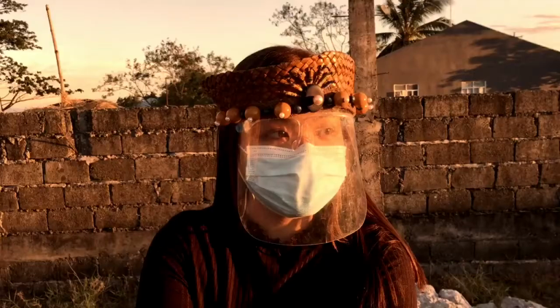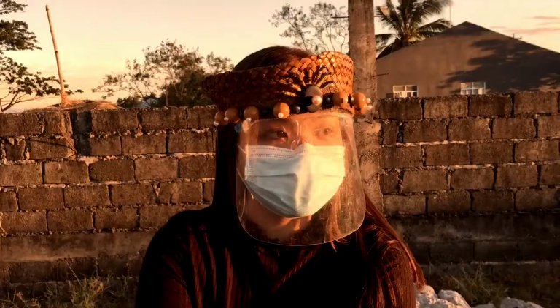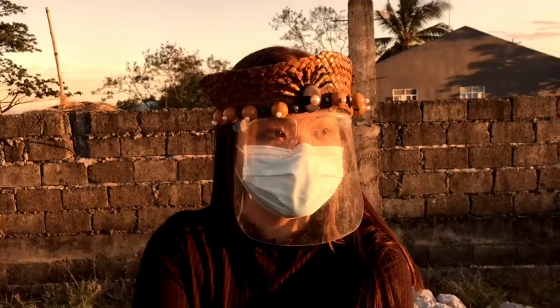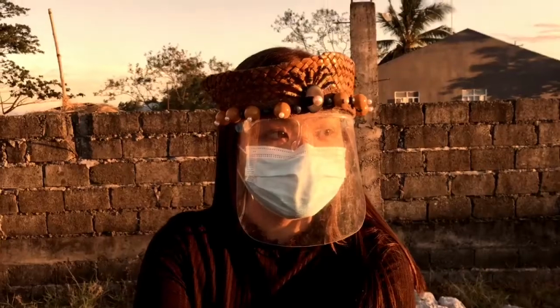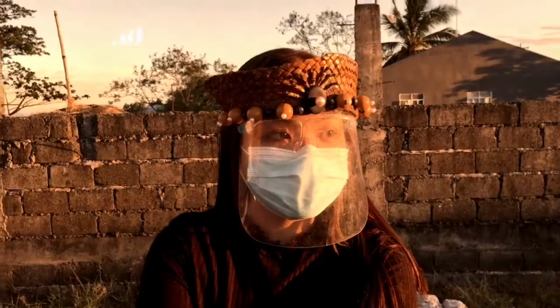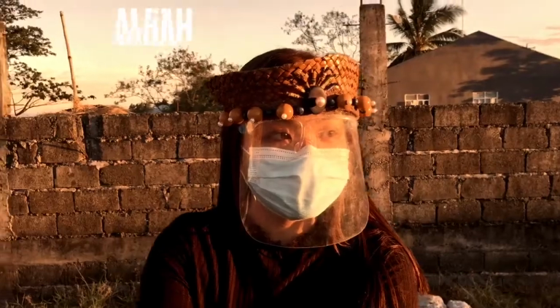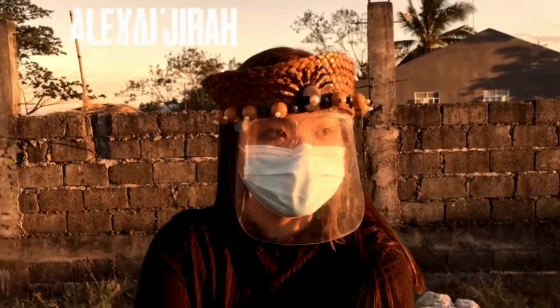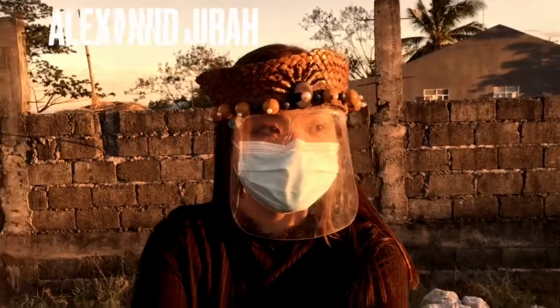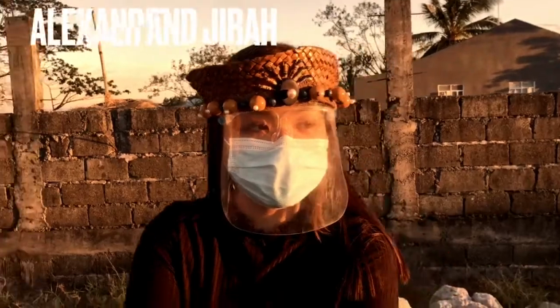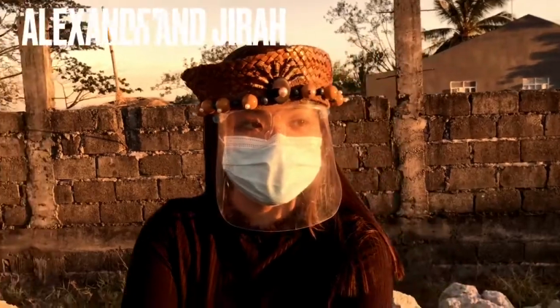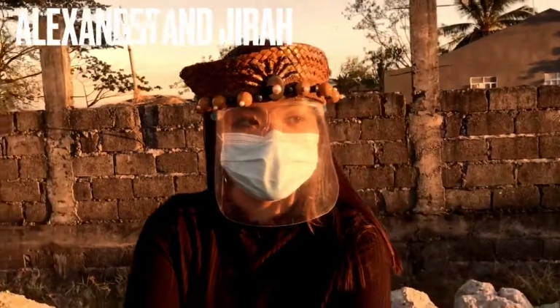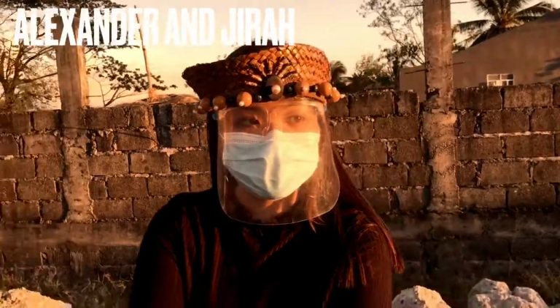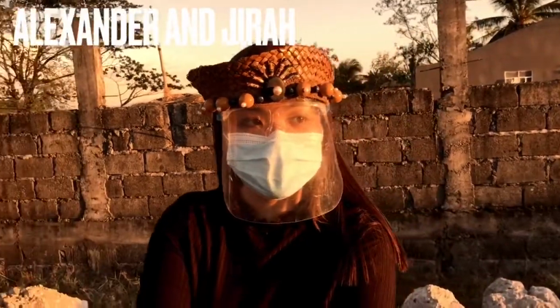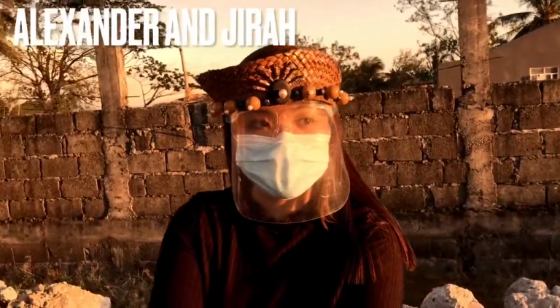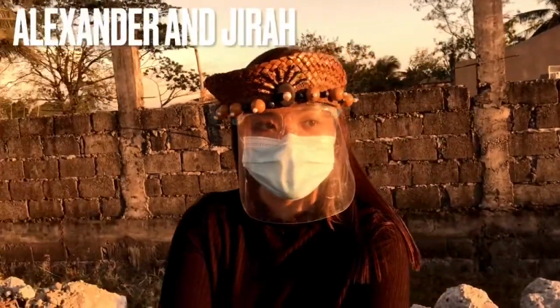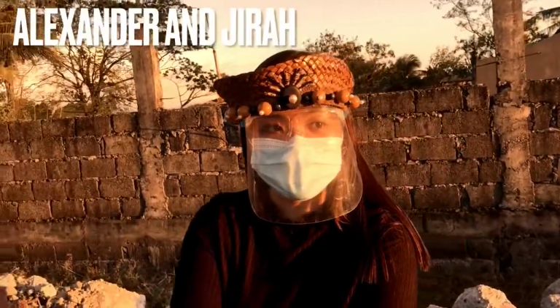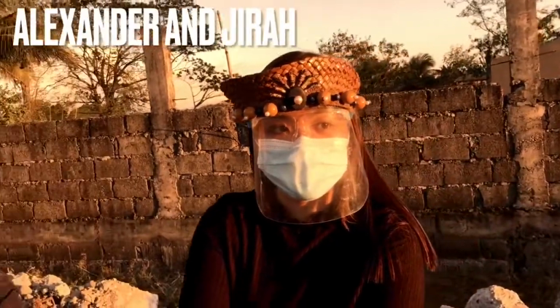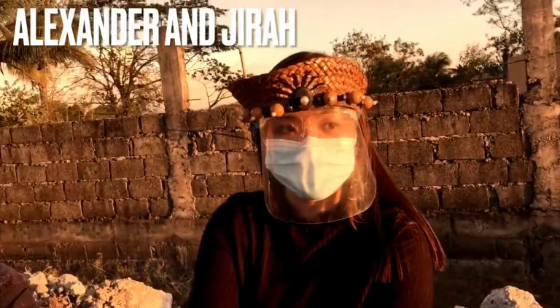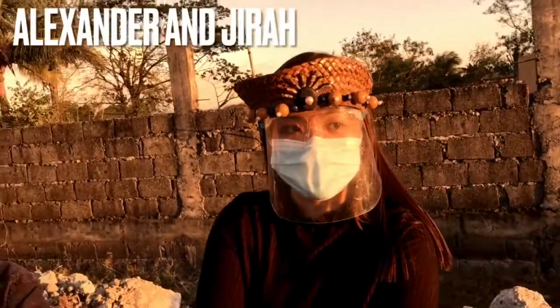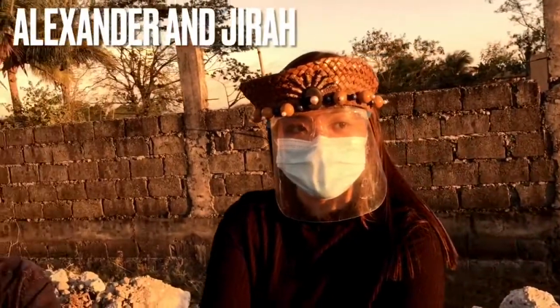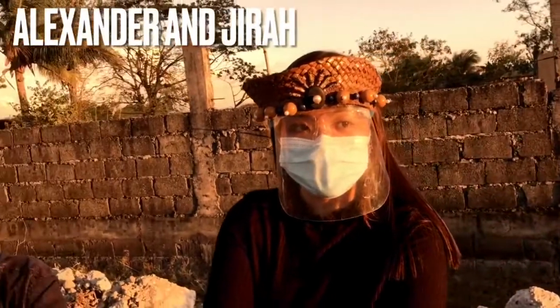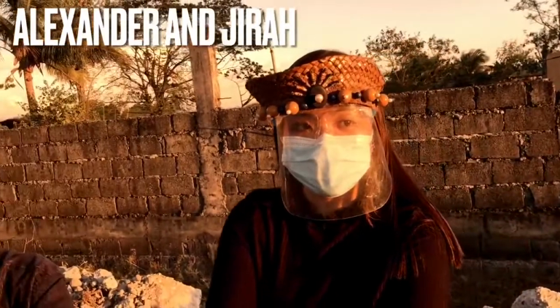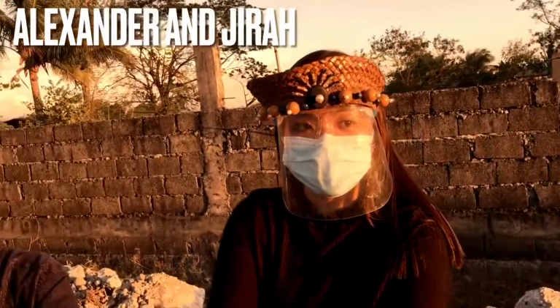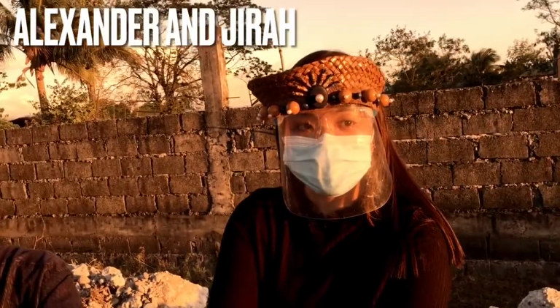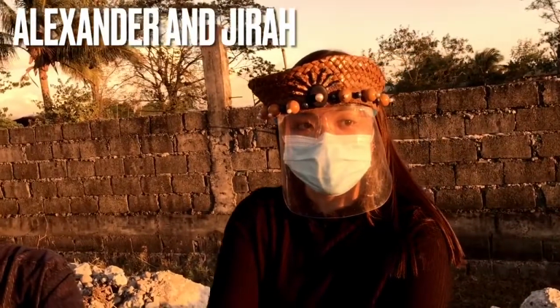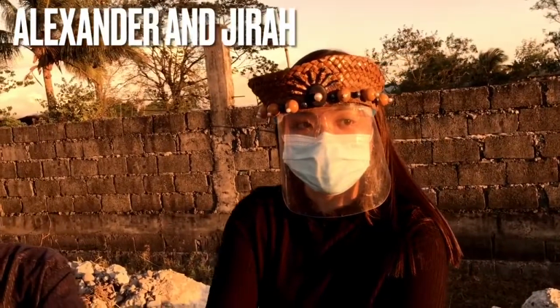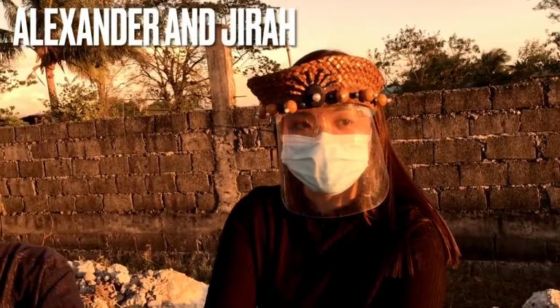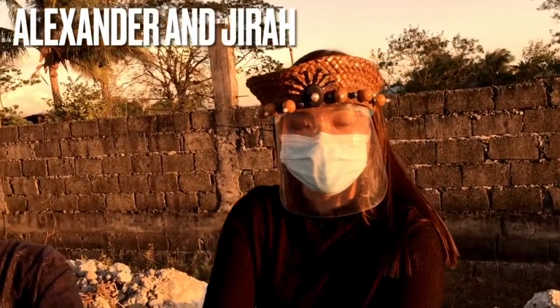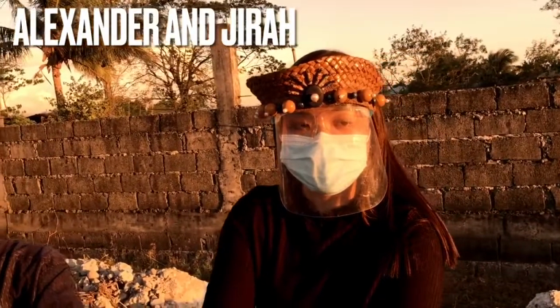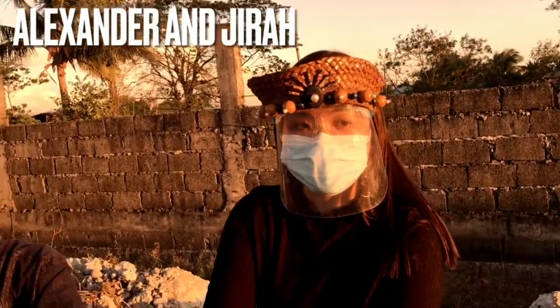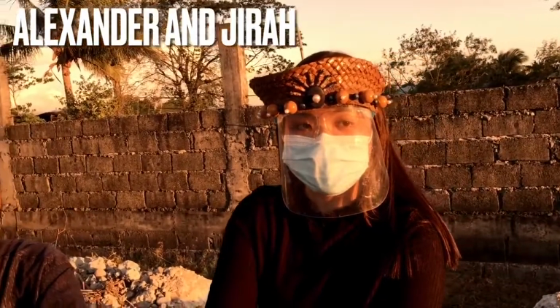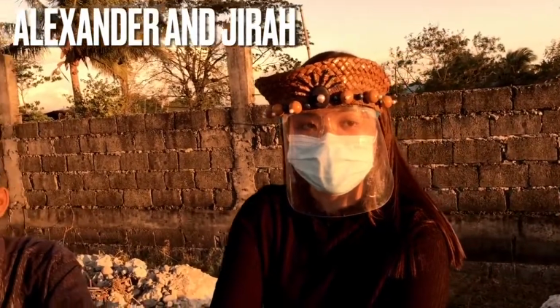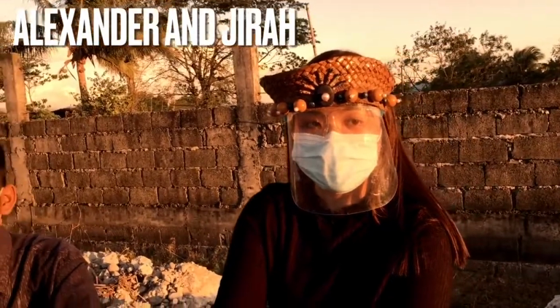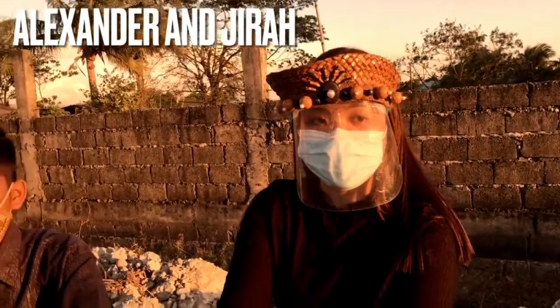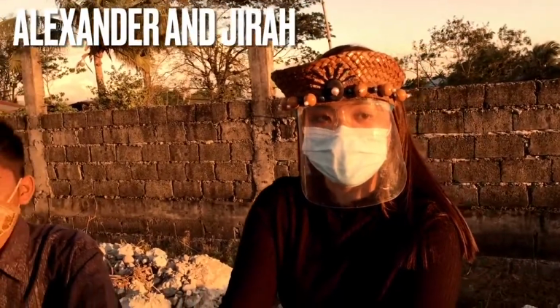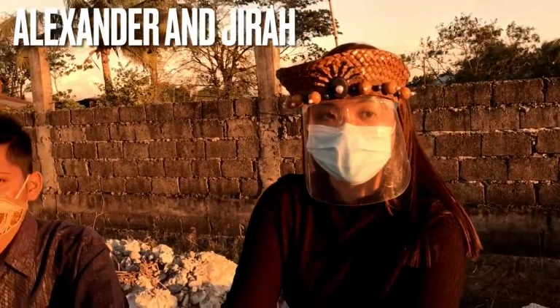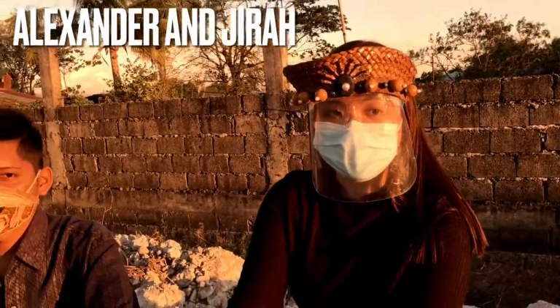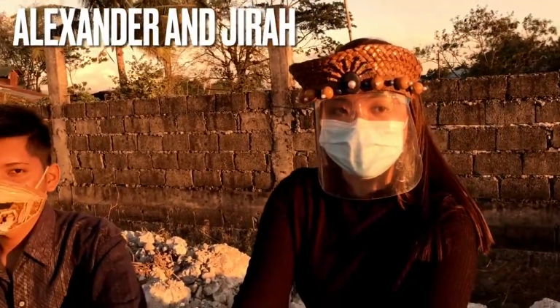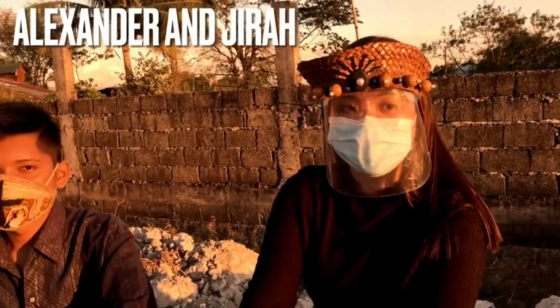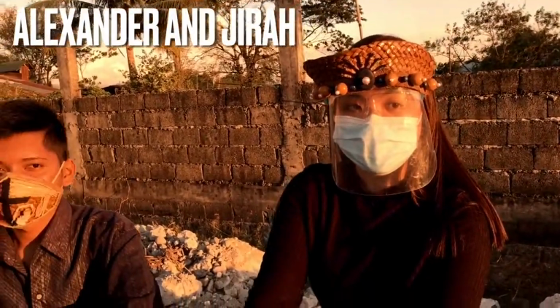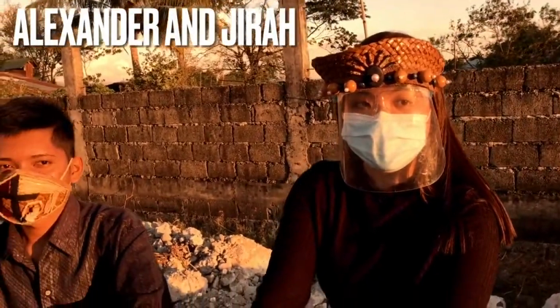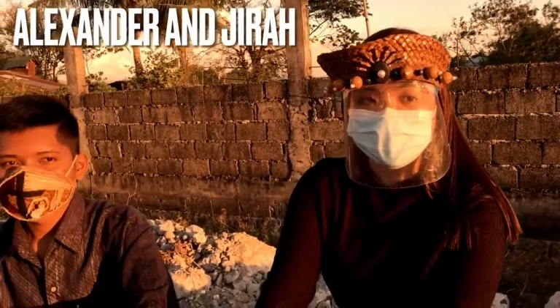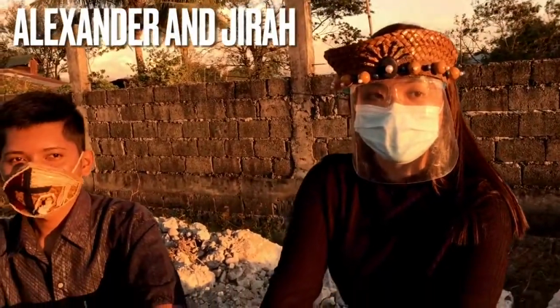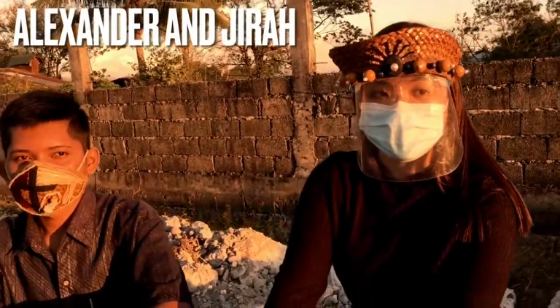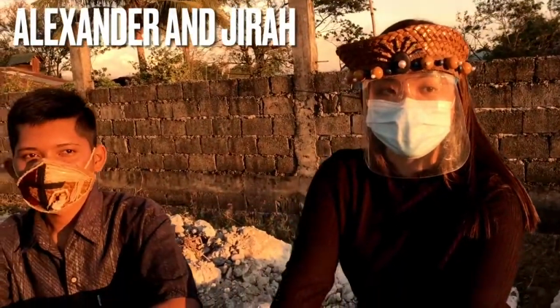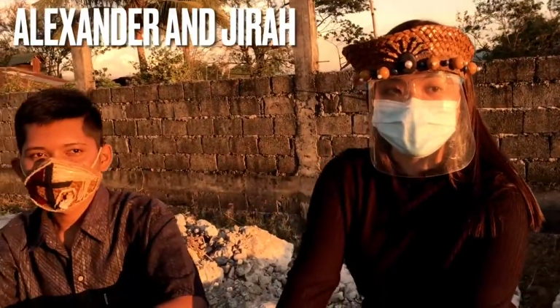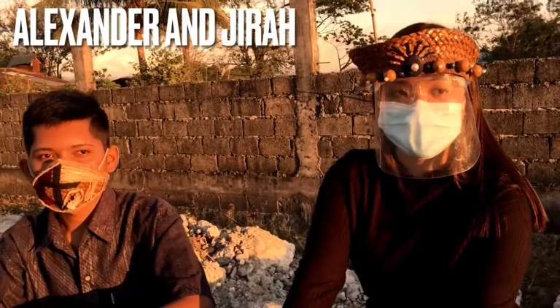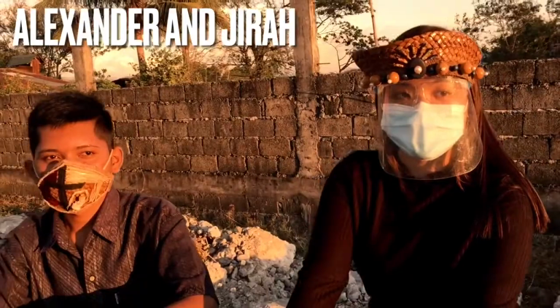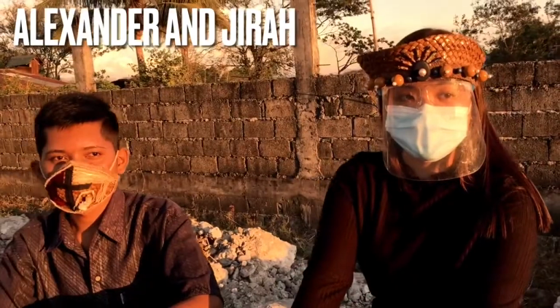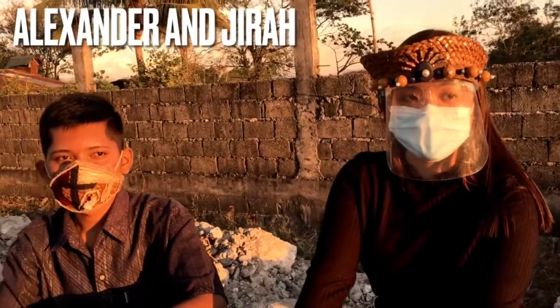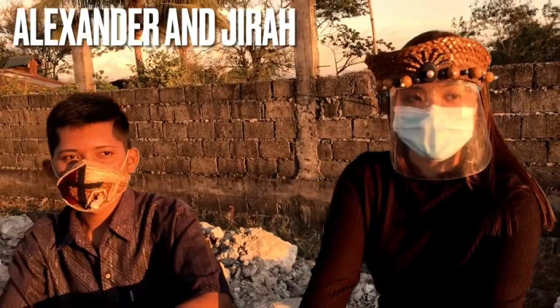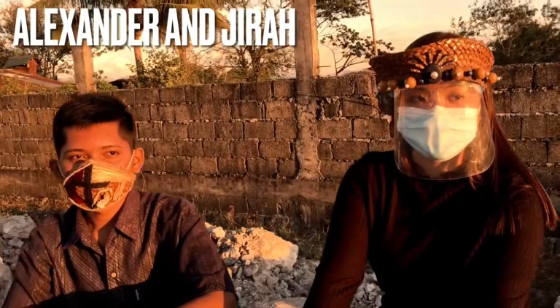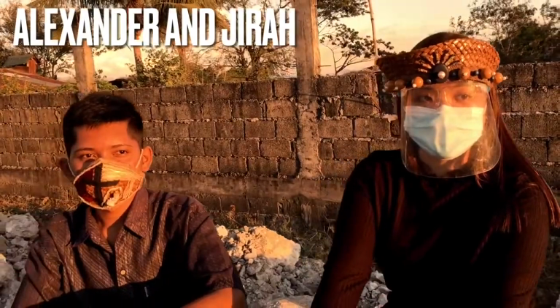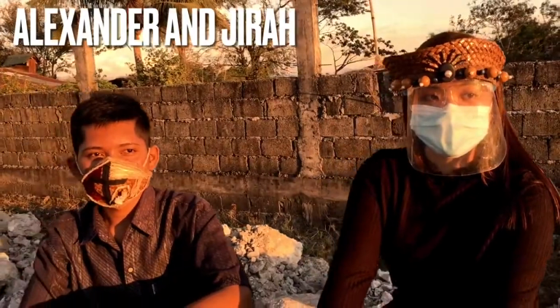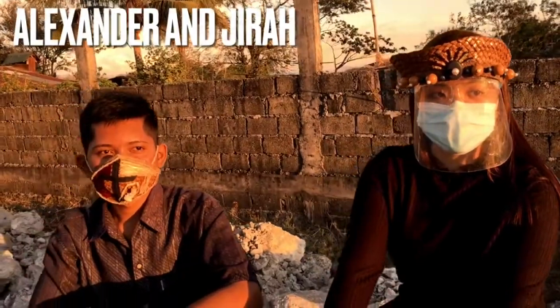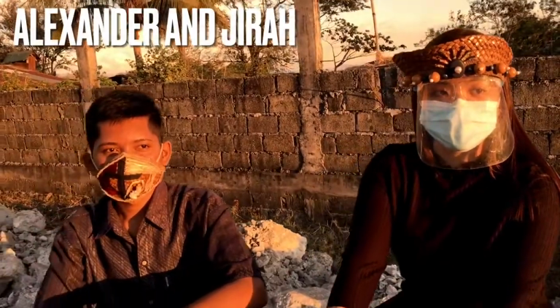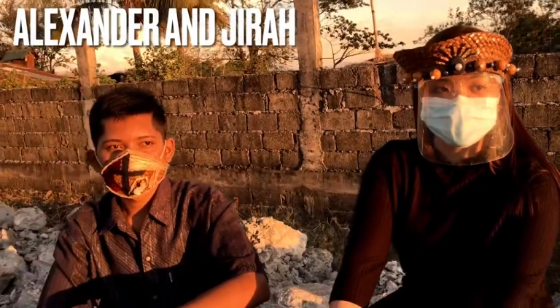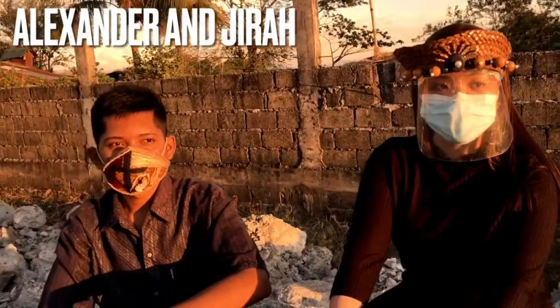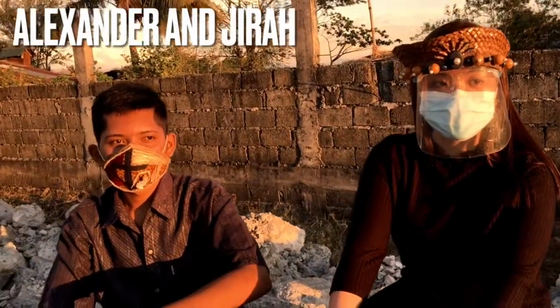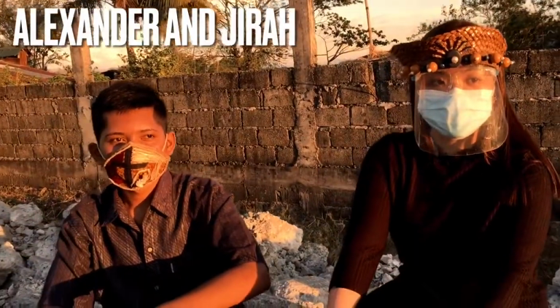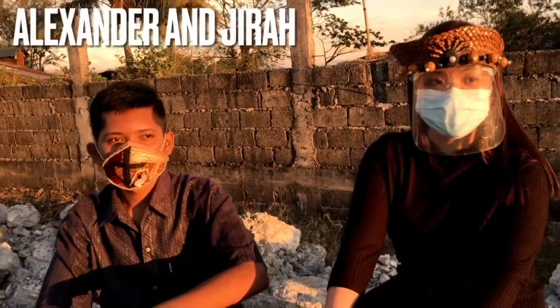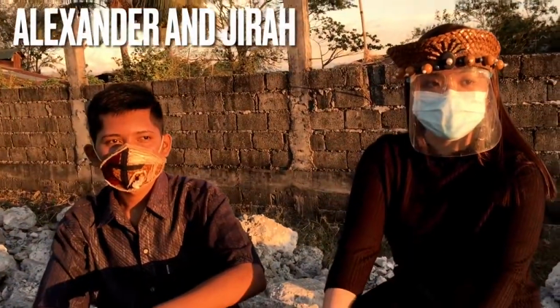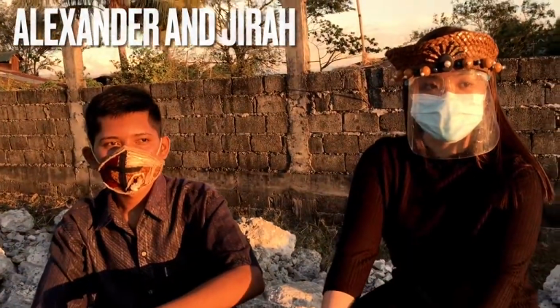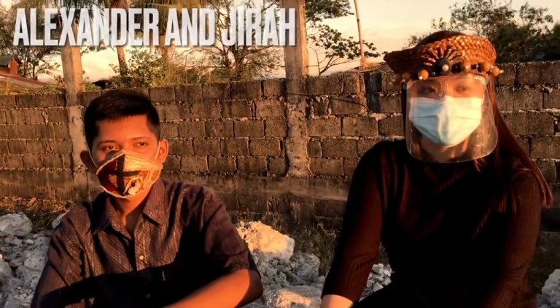Hello there! We are from Bethlehem United Methodist Church and we are here to show you the result of our creative face mask and face shield.